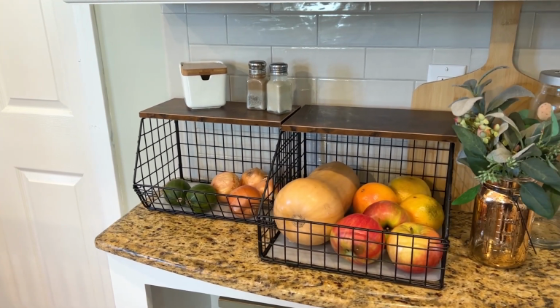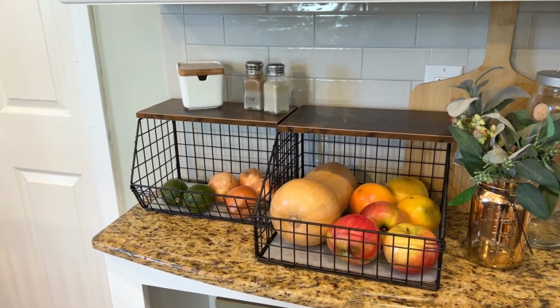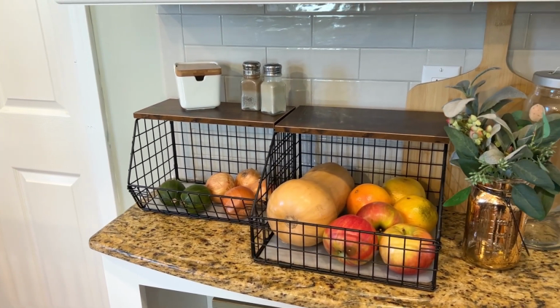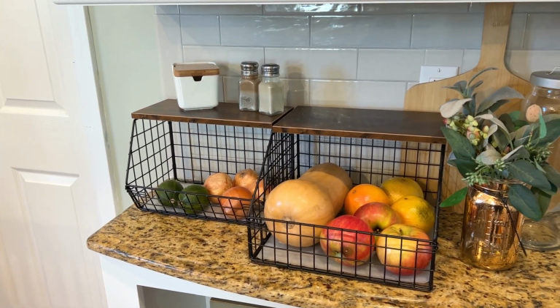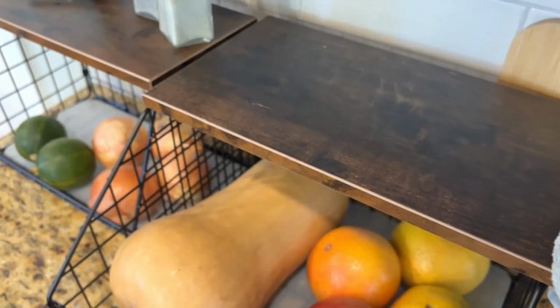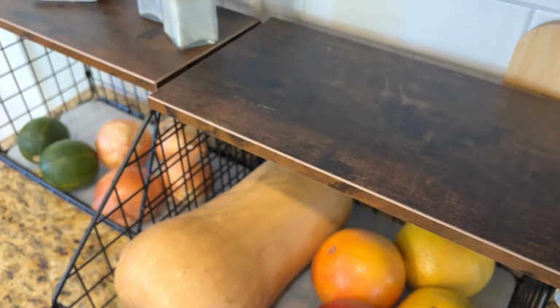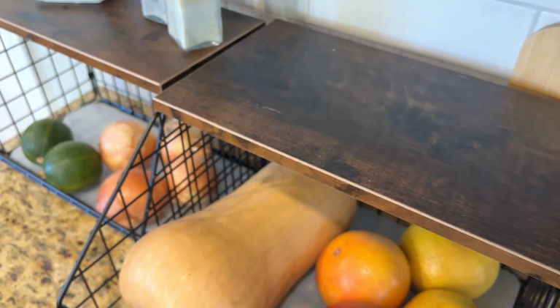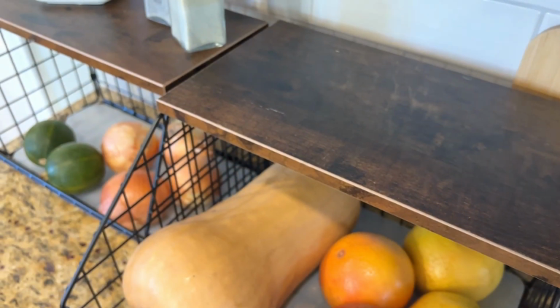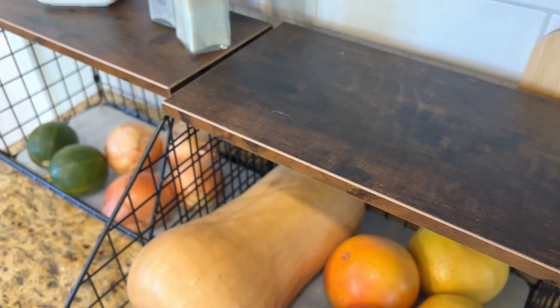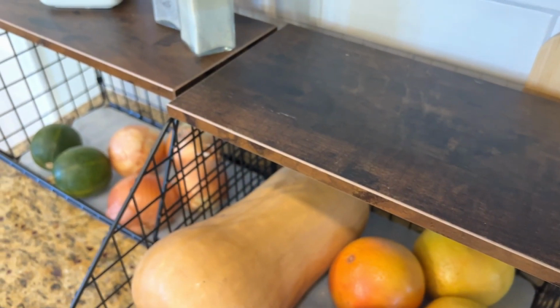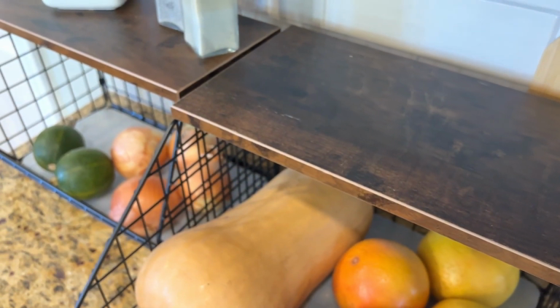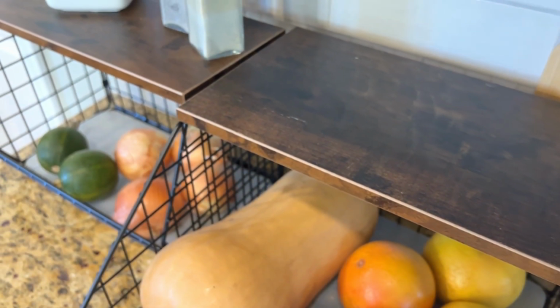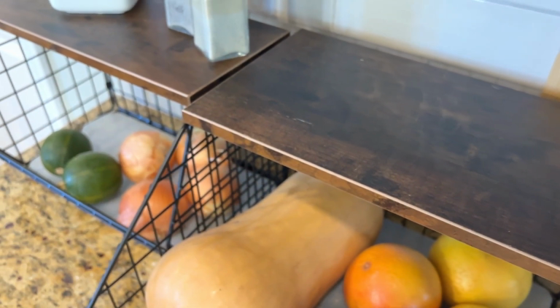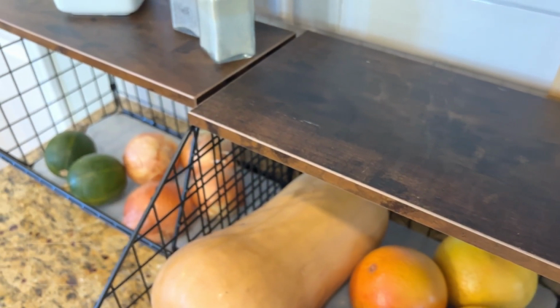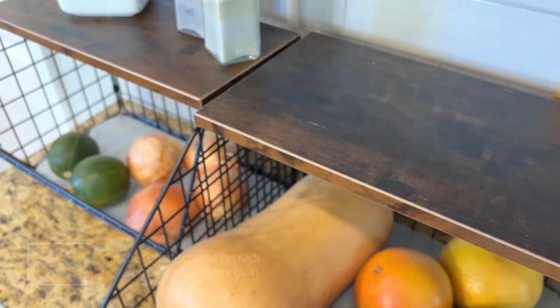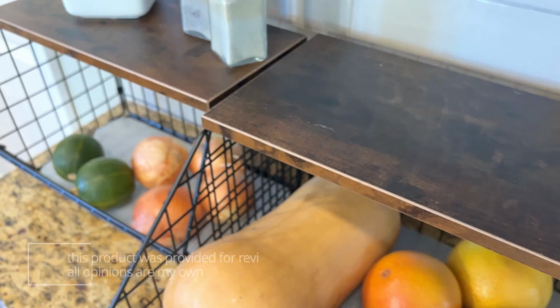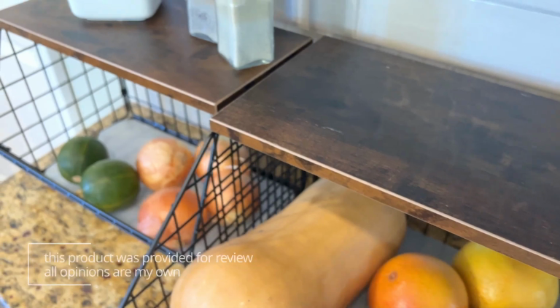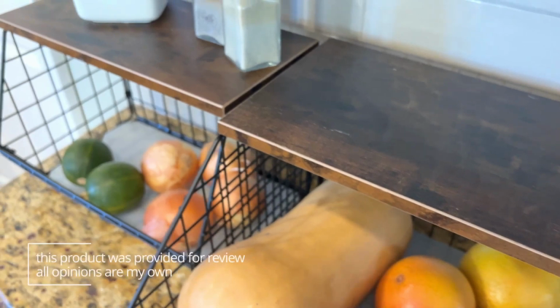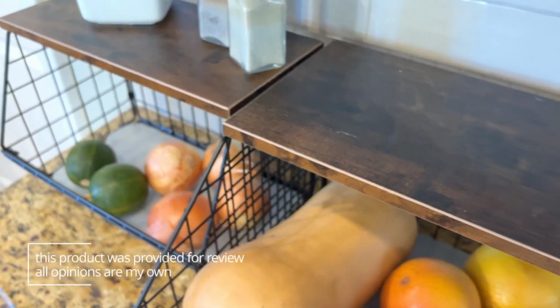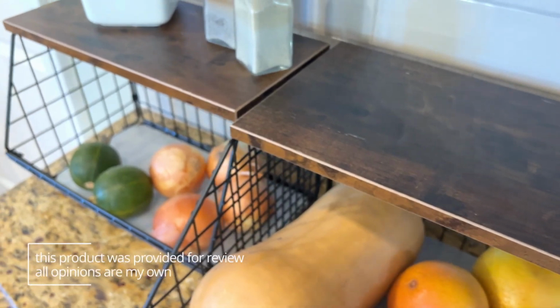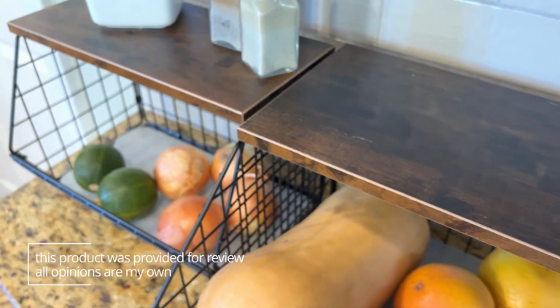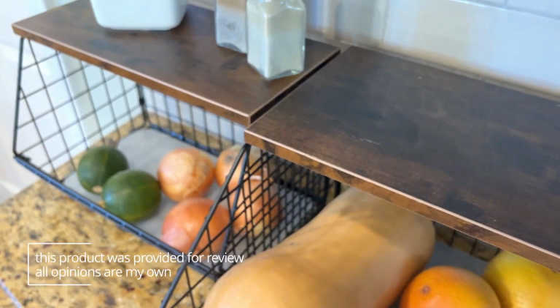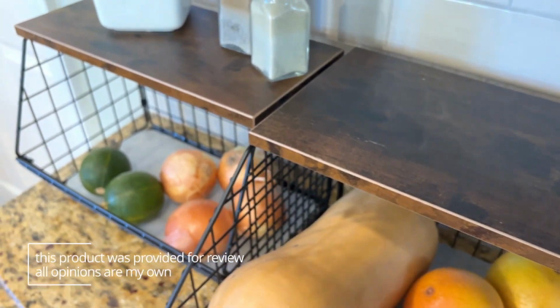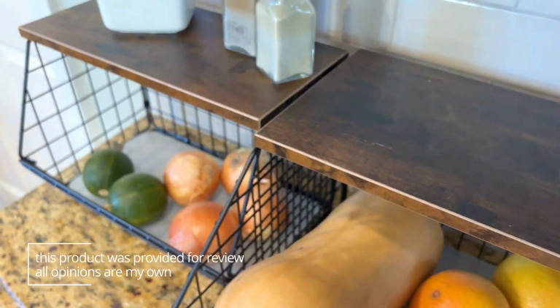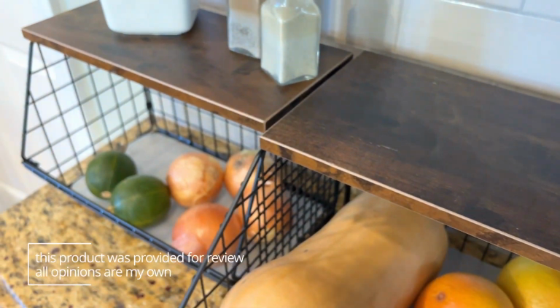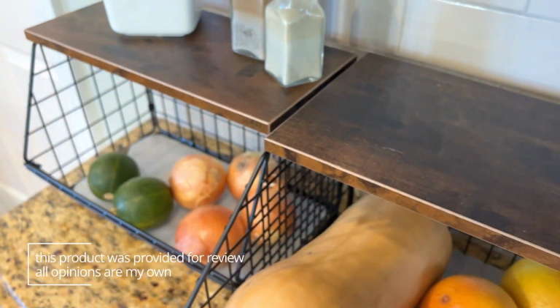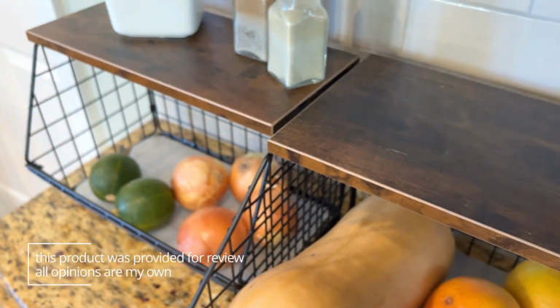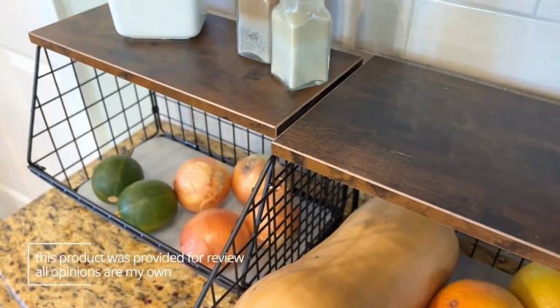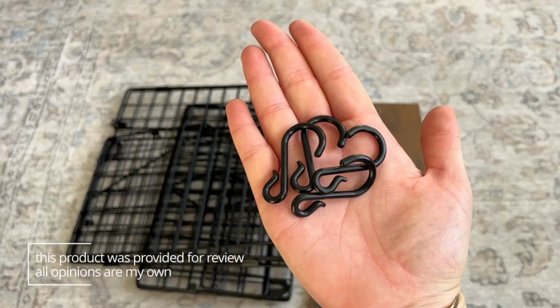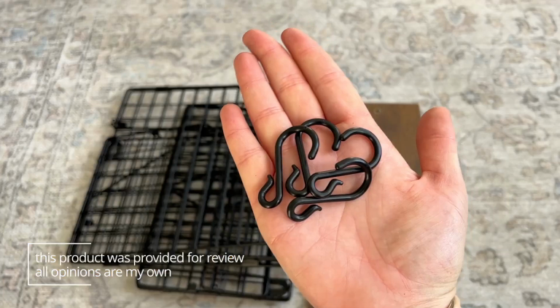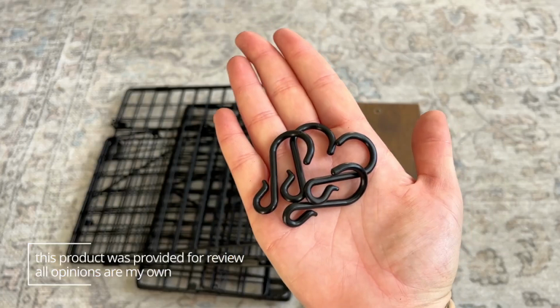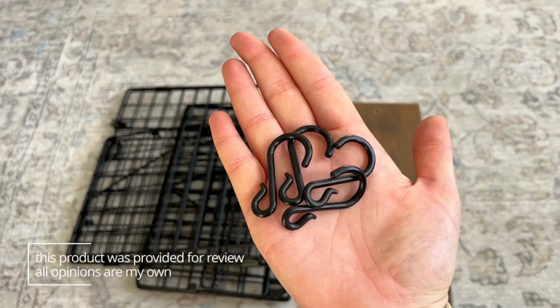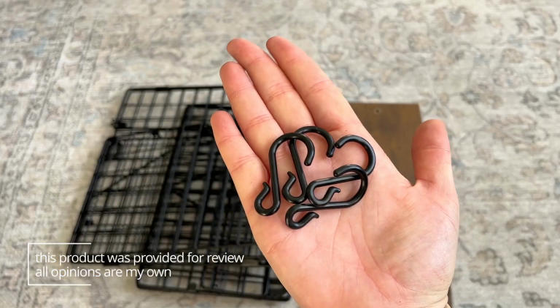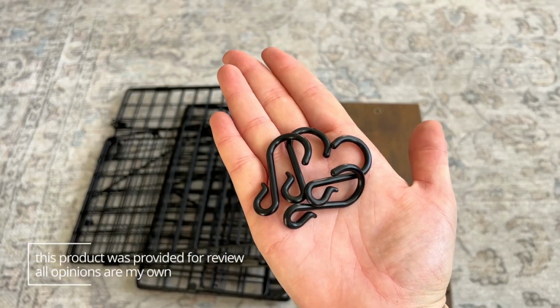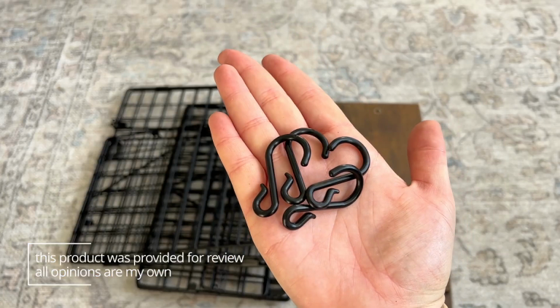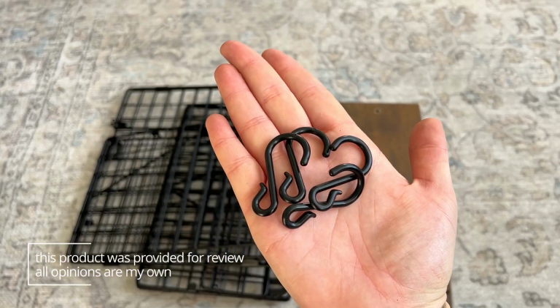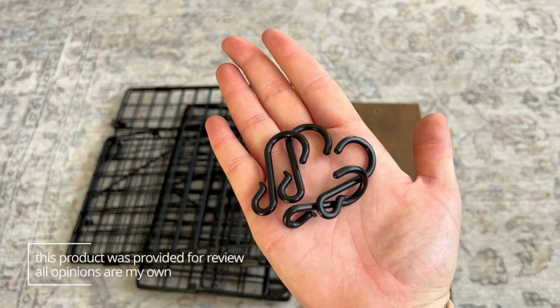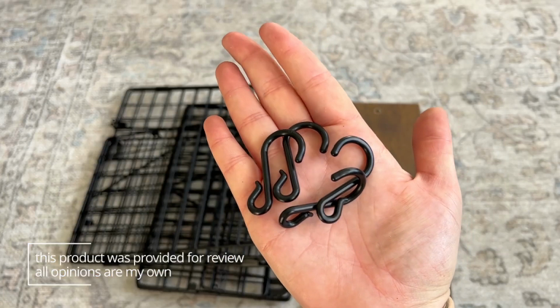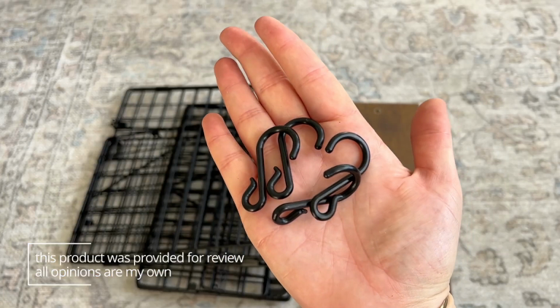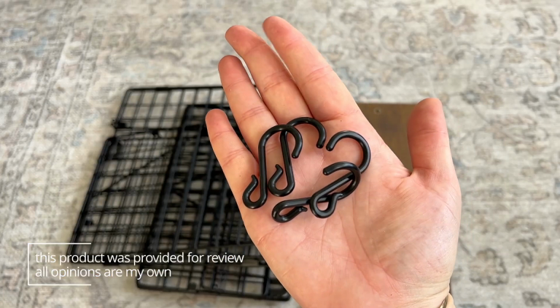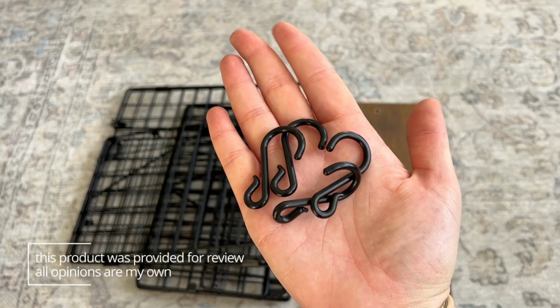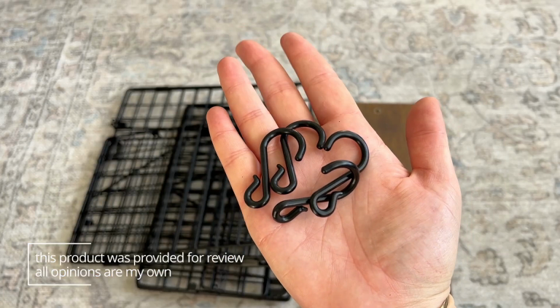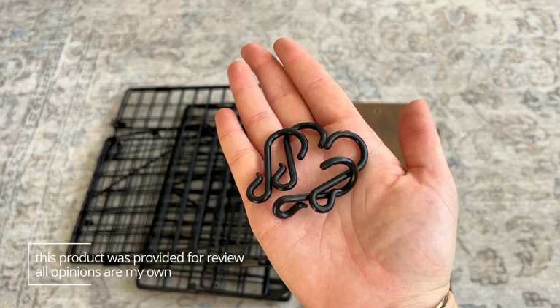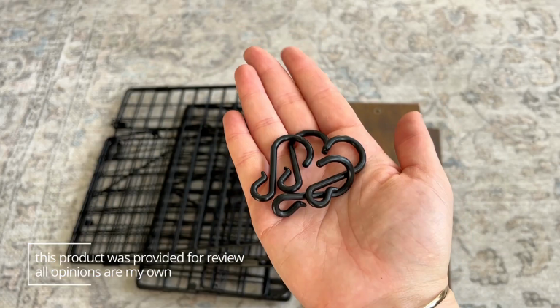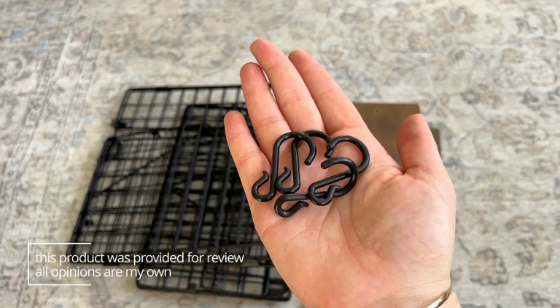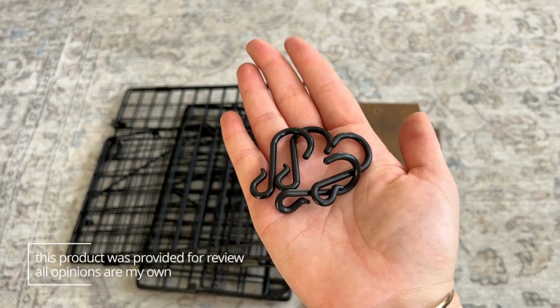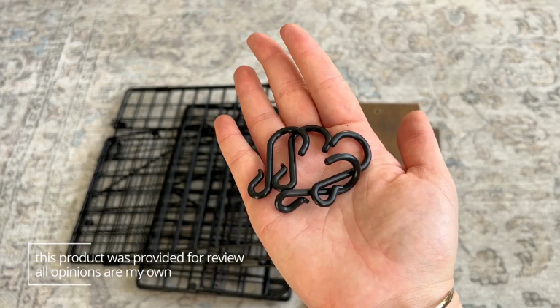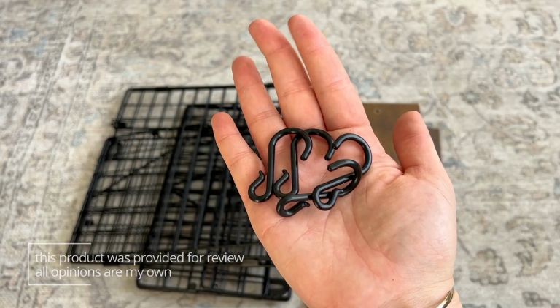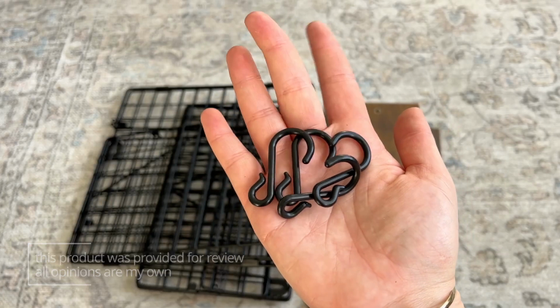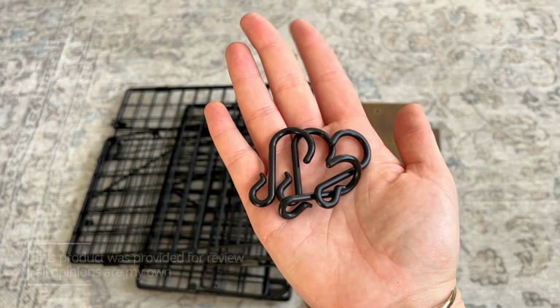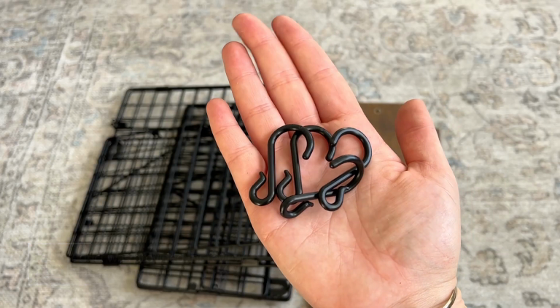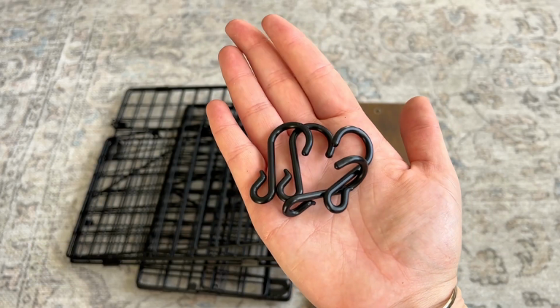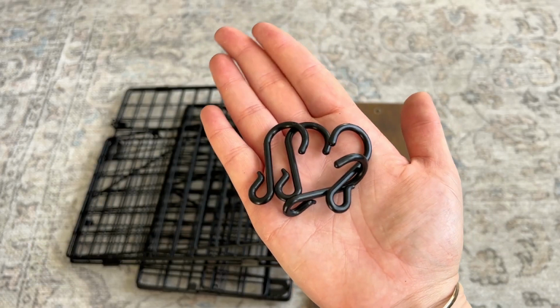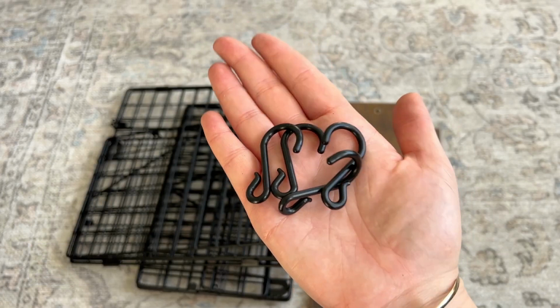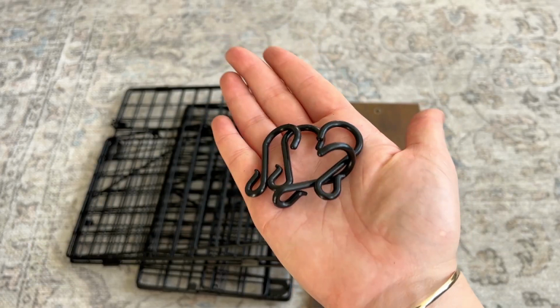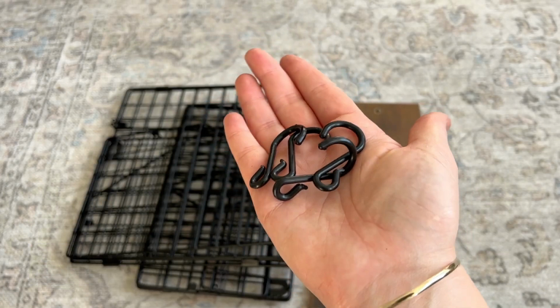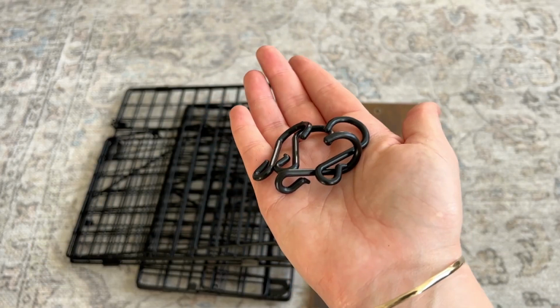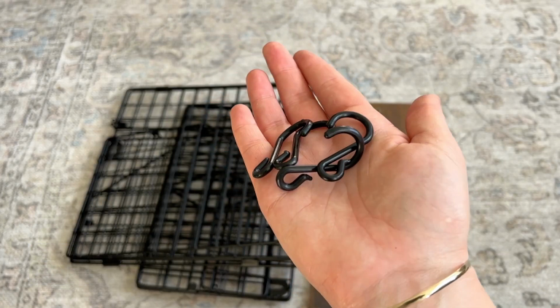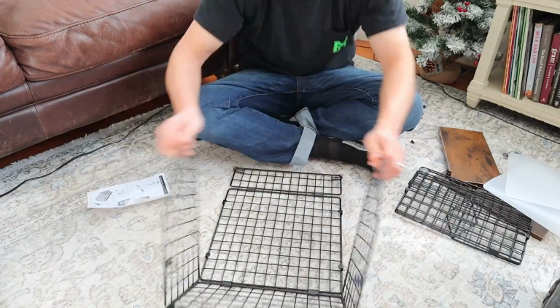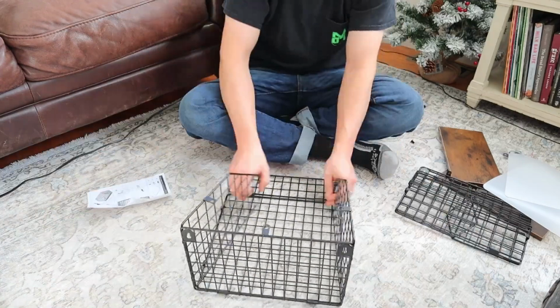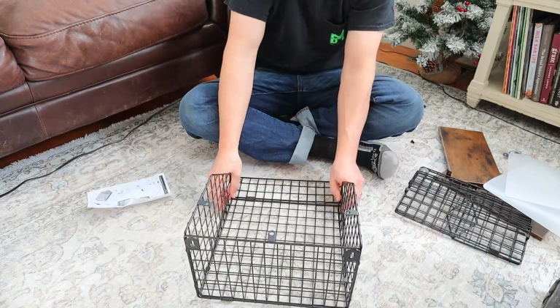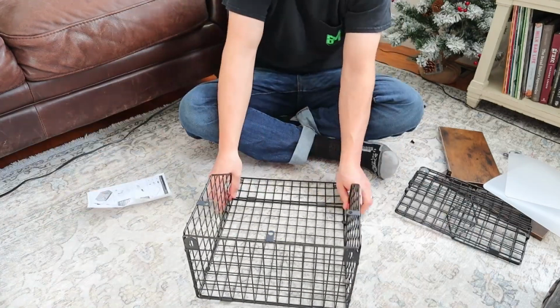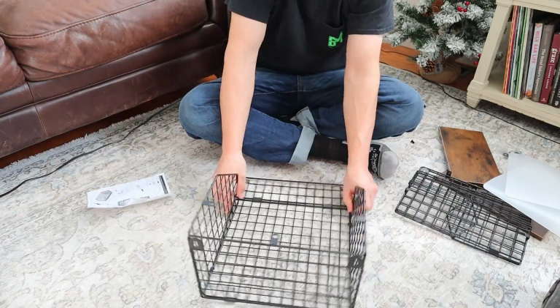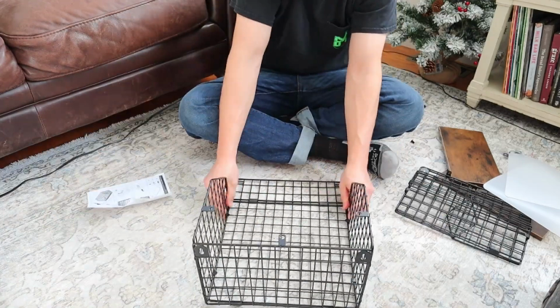They have a really pretty matte black finish and they include four plastic hooks that you can hook on anywhere and hang things from them.